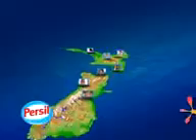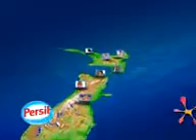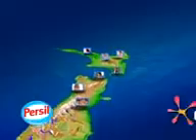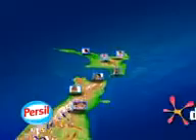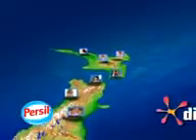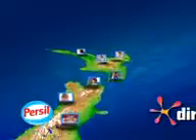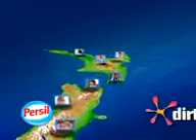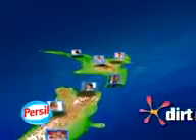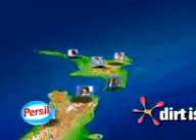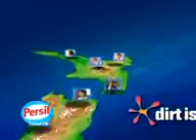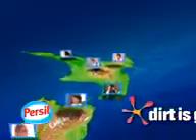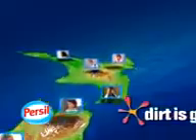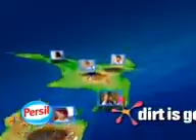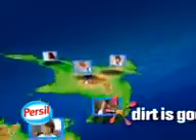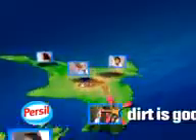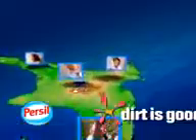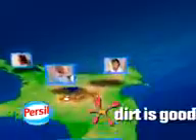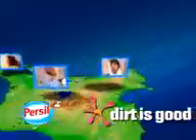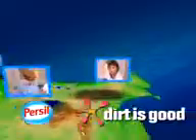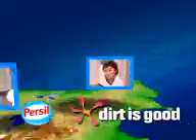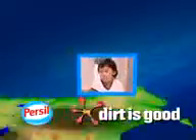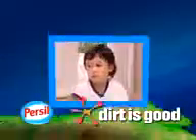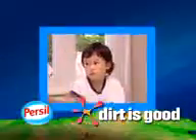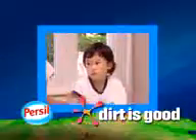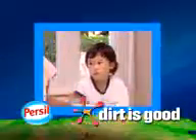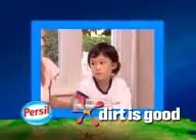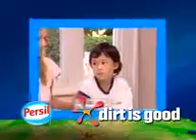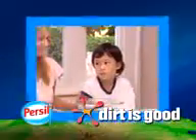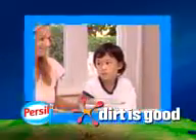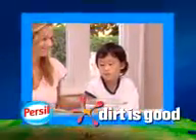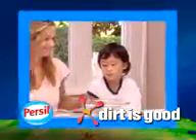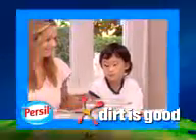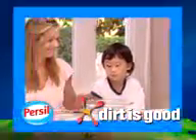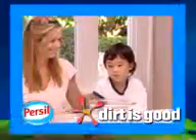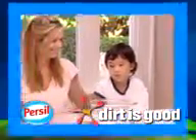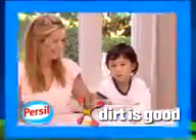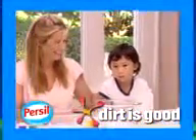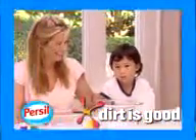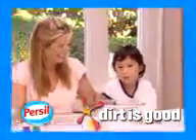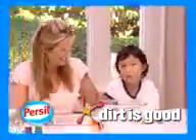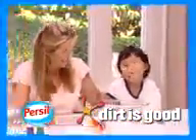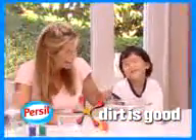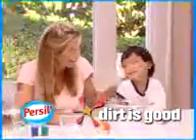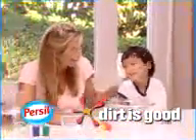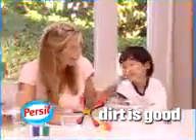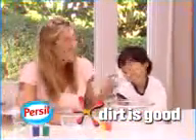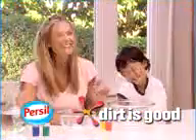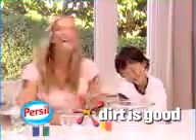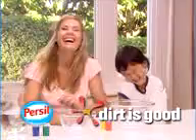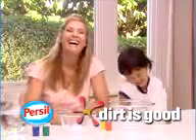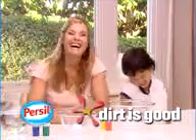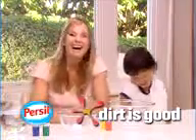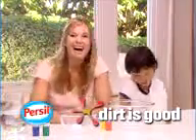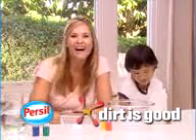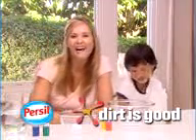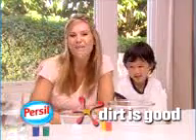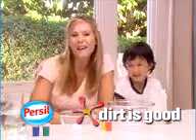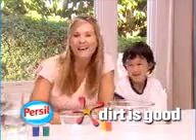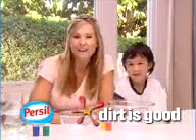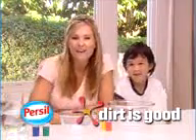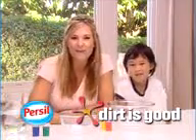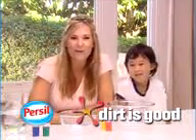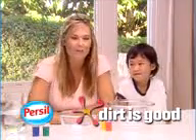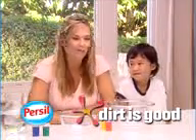My grandma and your grandma, sitting by the fire. Hi, I'm Lana Cotcroft.